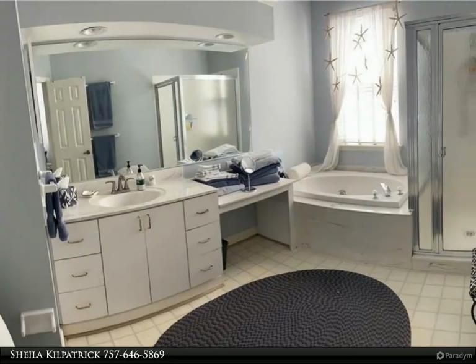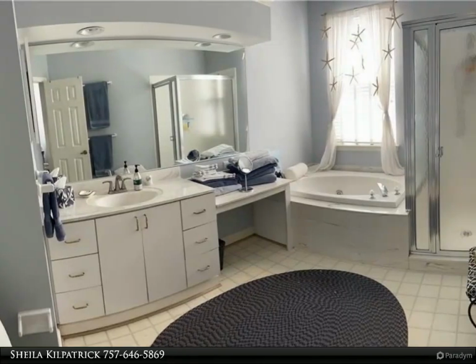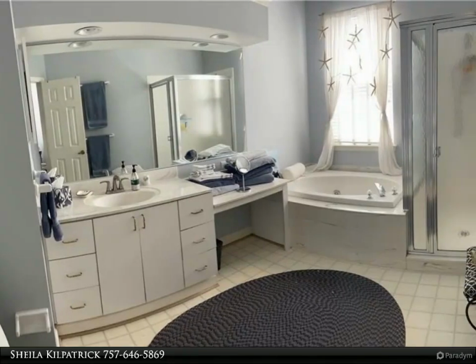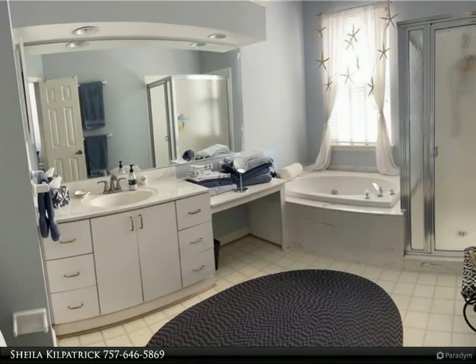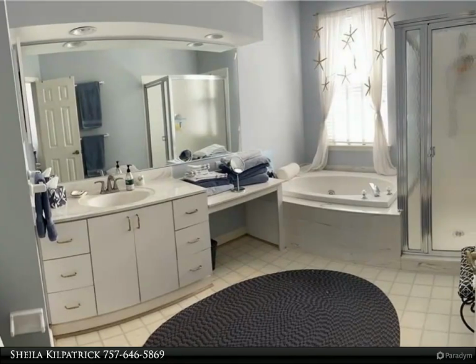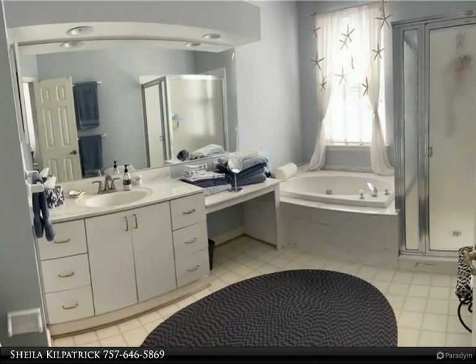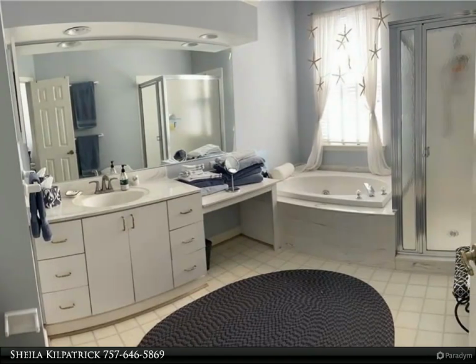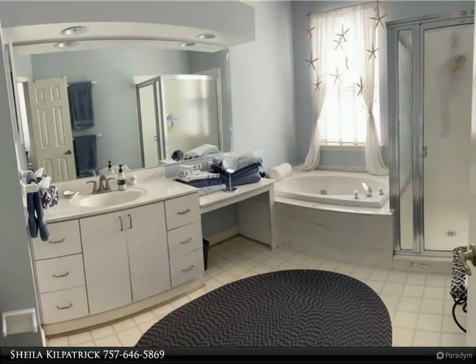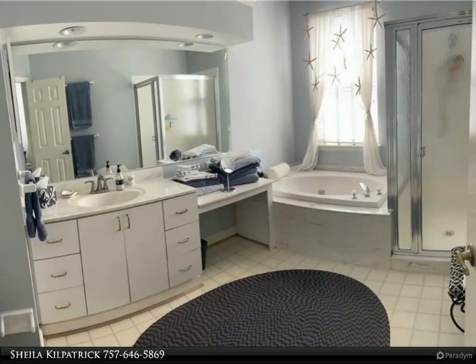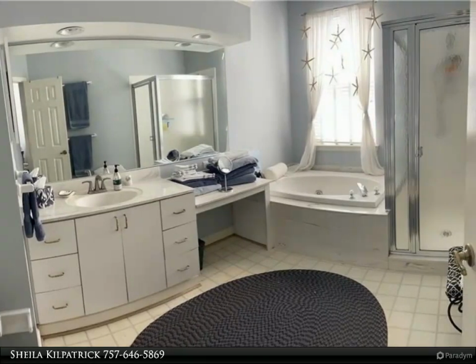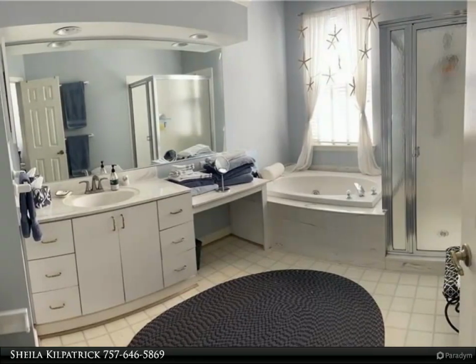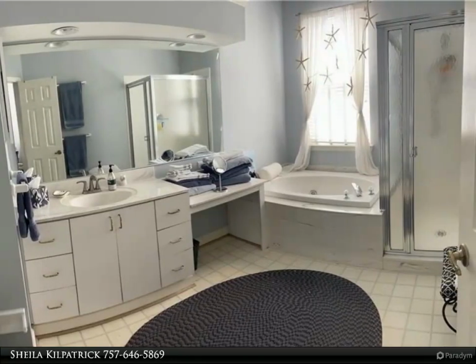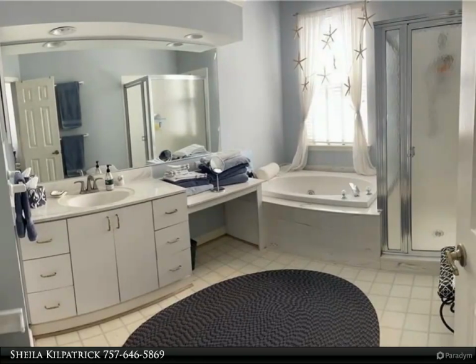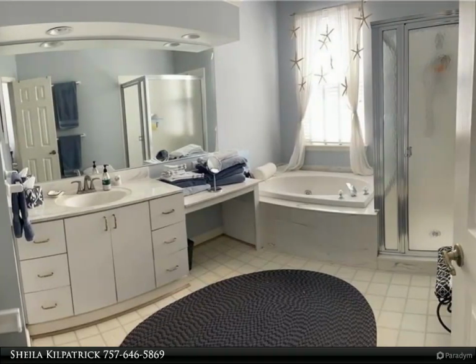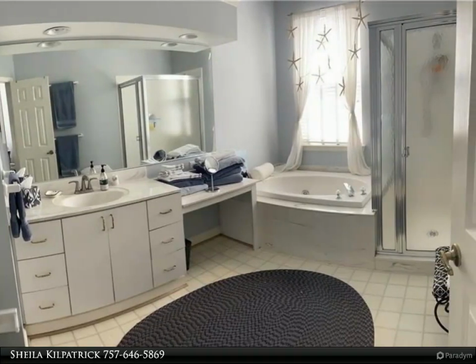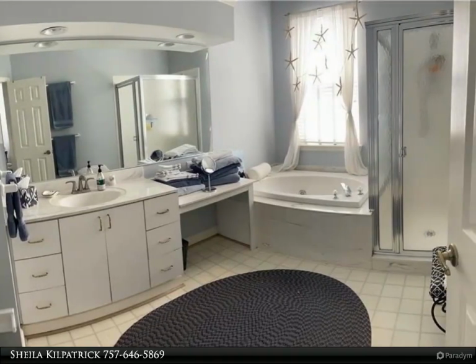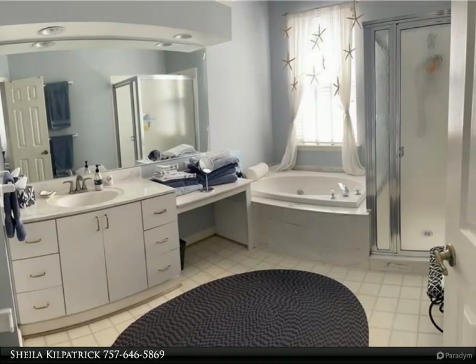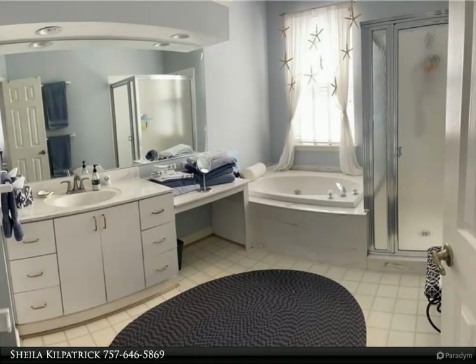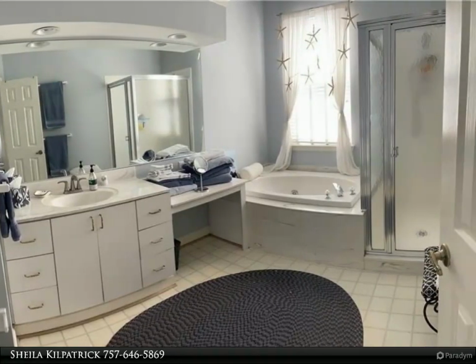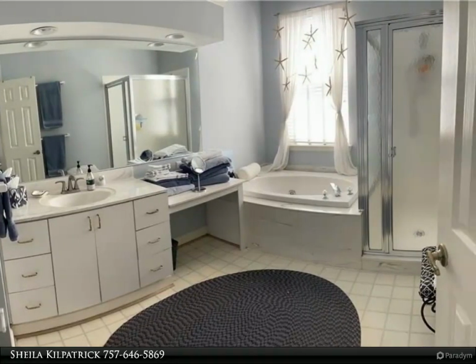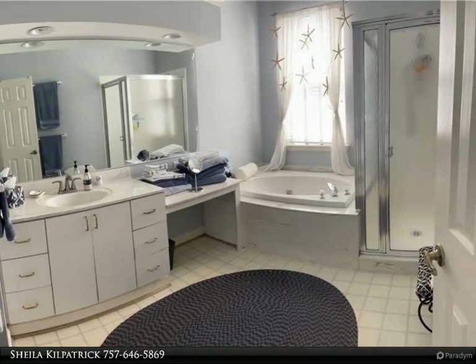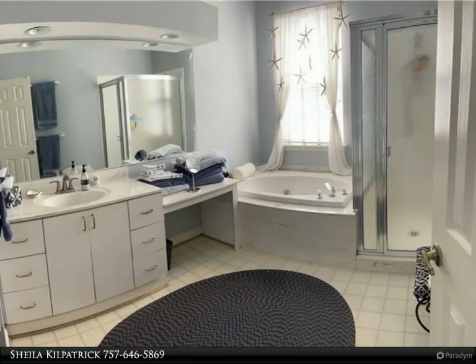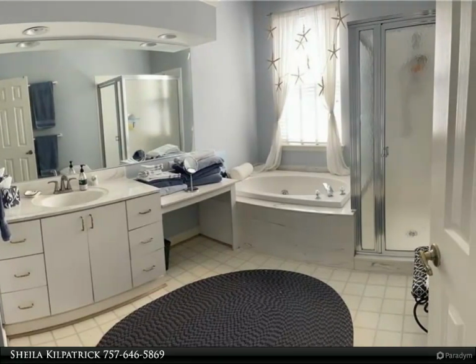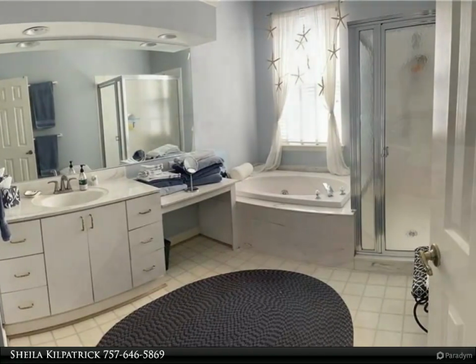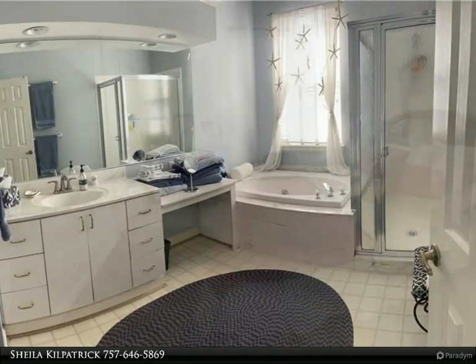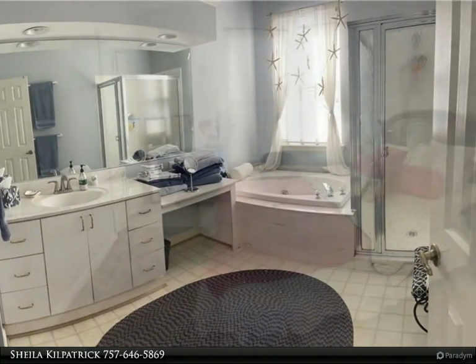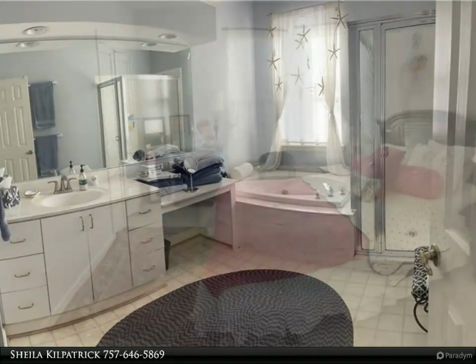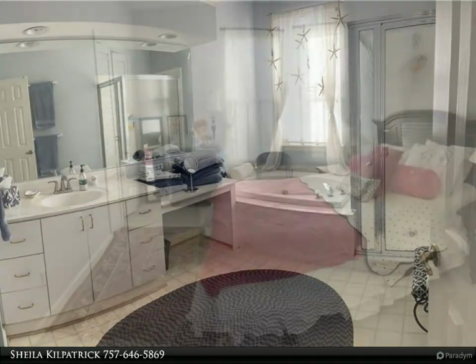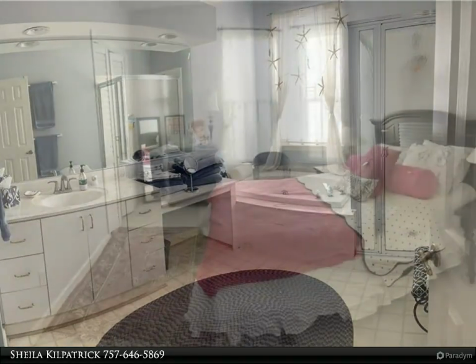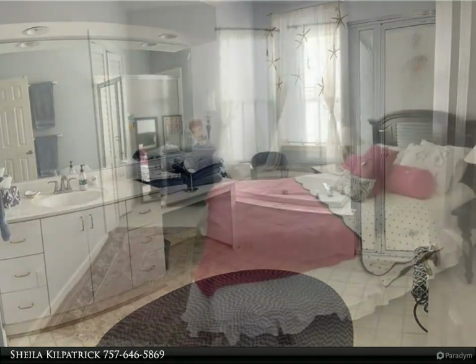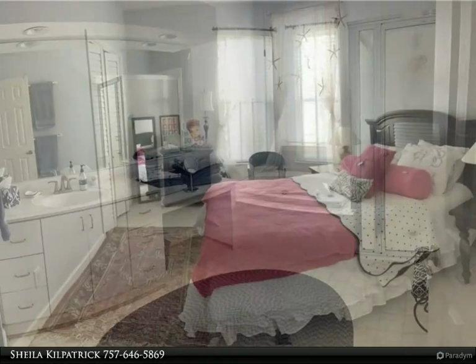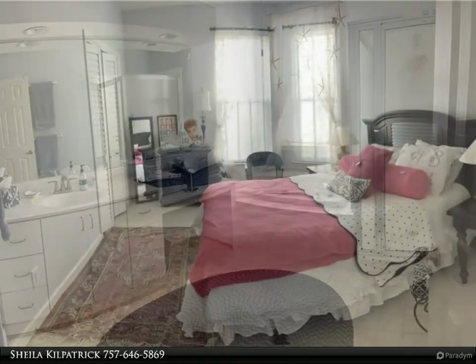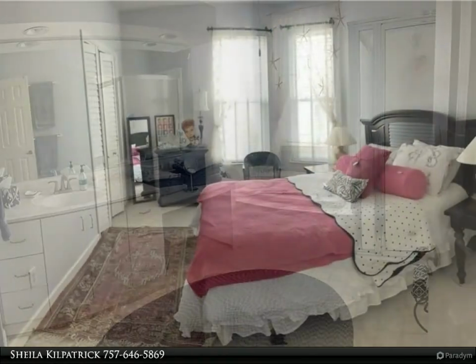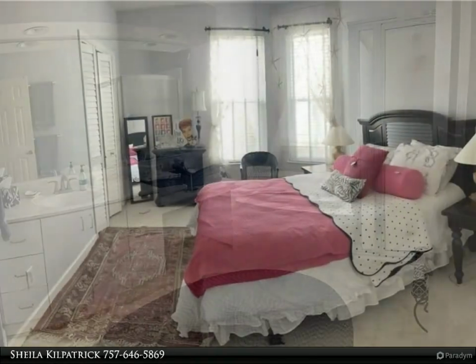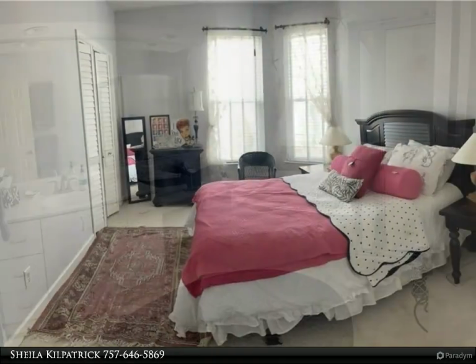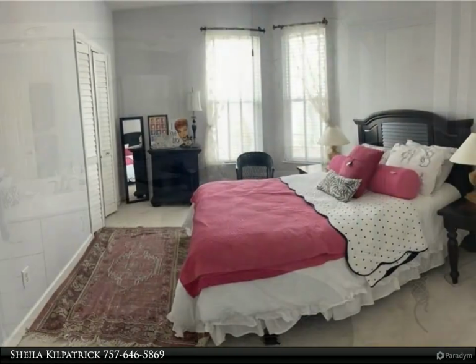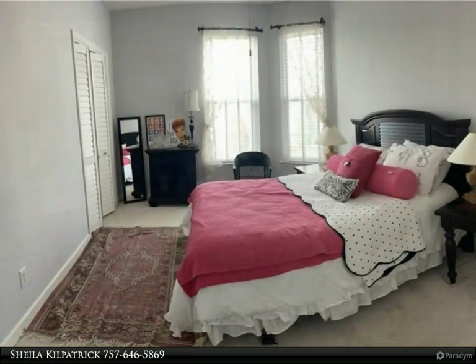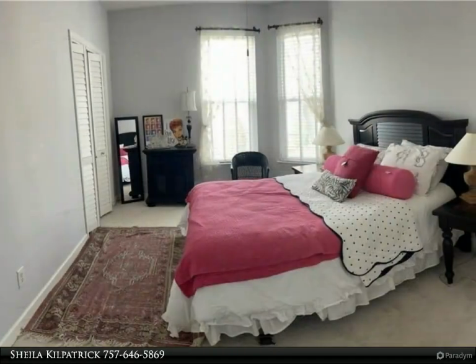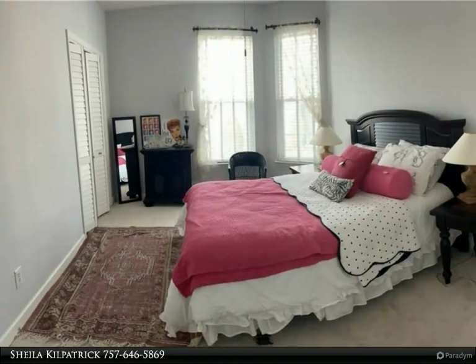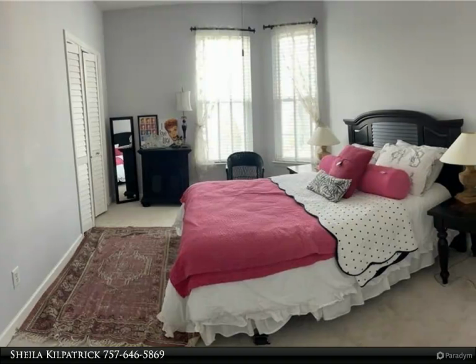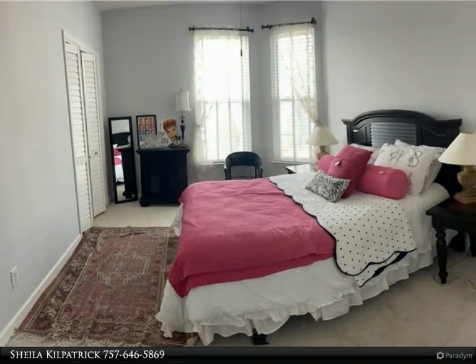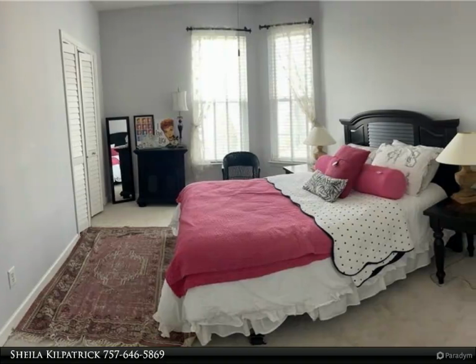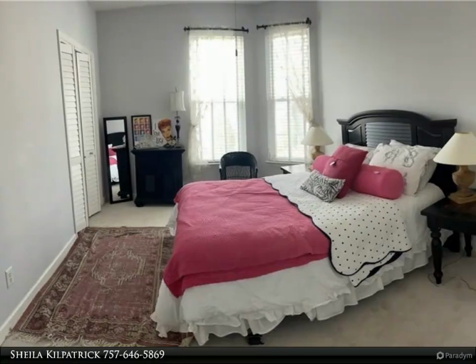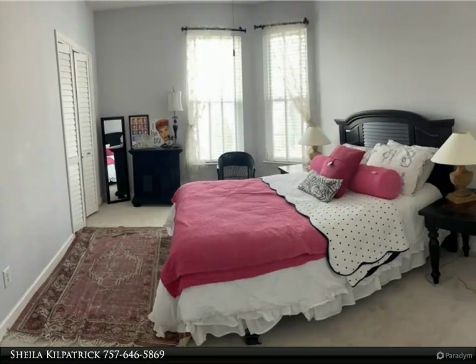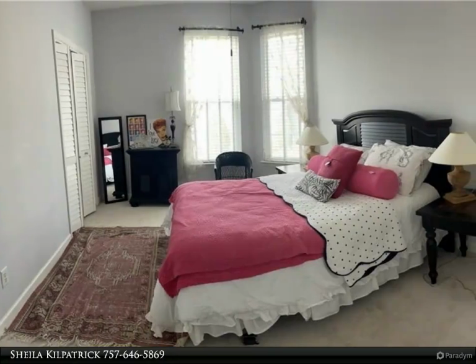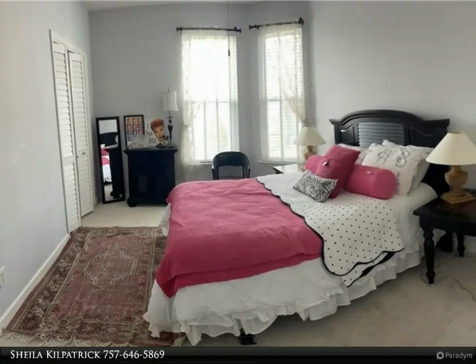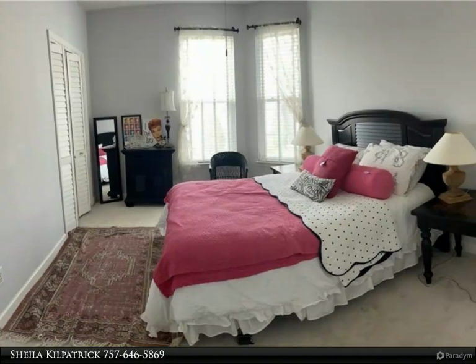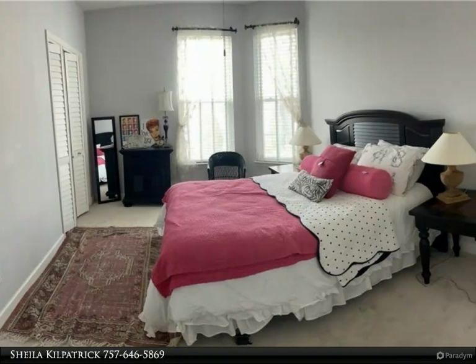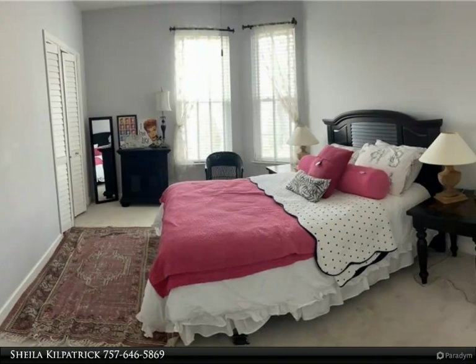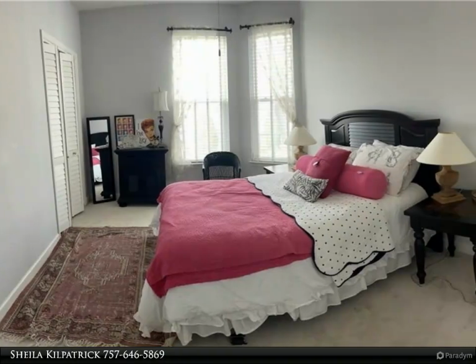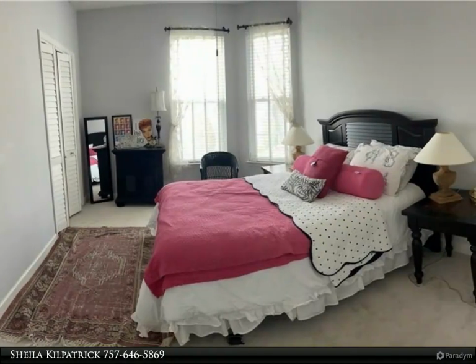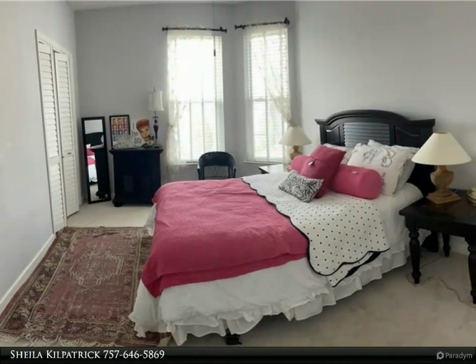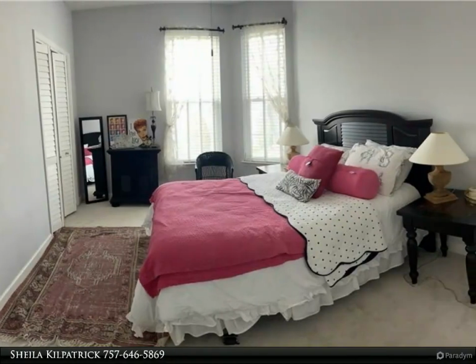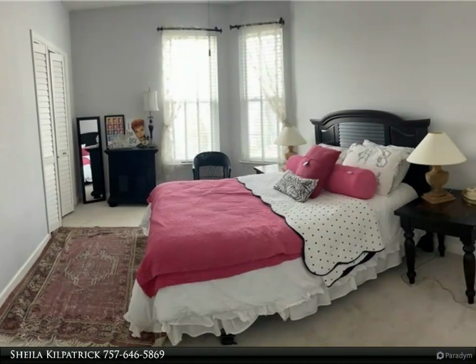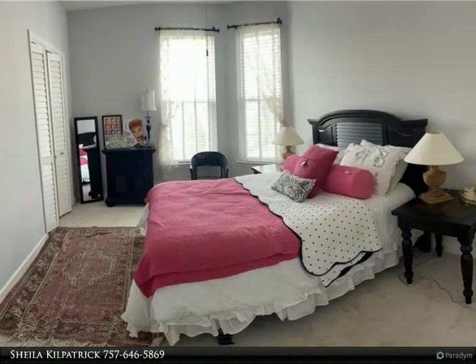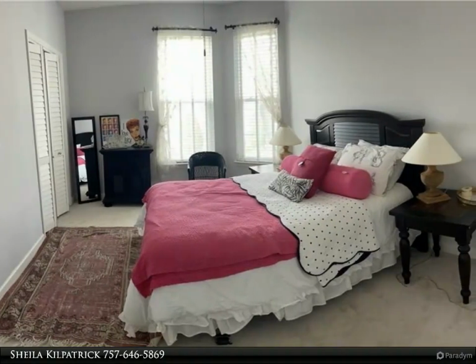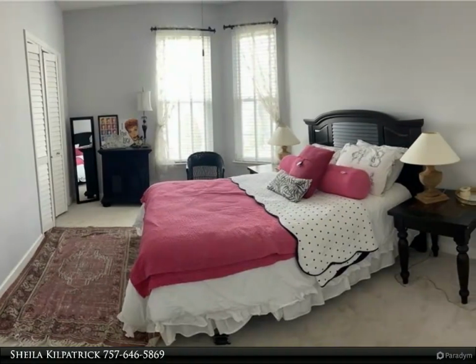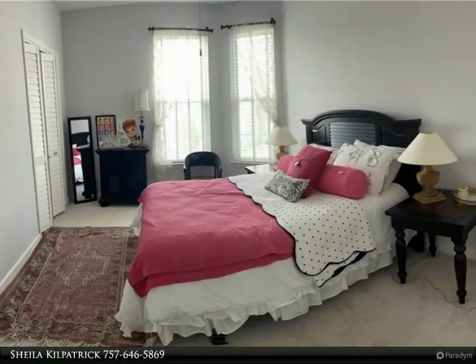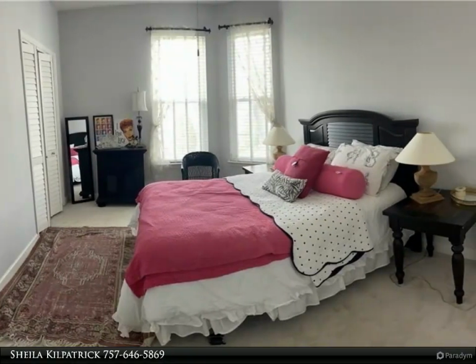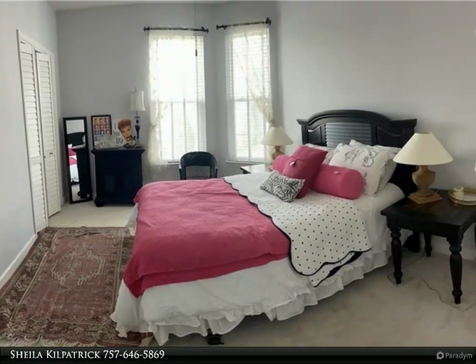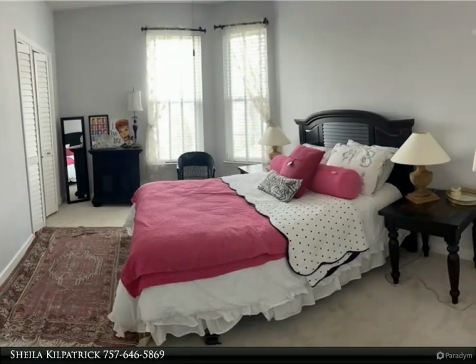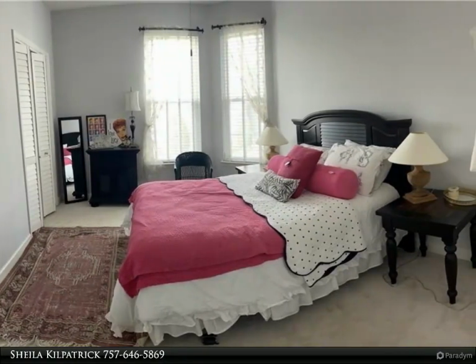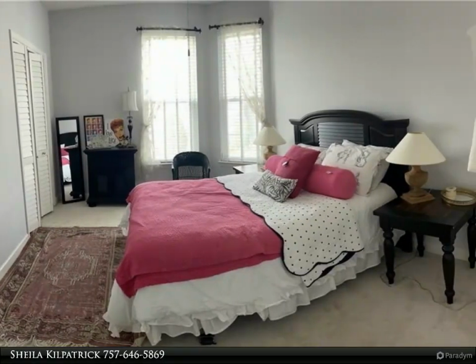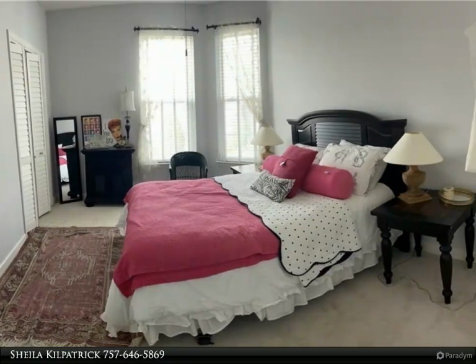Open floor plan, updated kitchen. New range, new microwave. HVAC replaced in last five years.